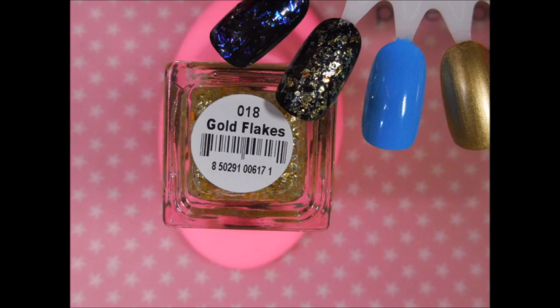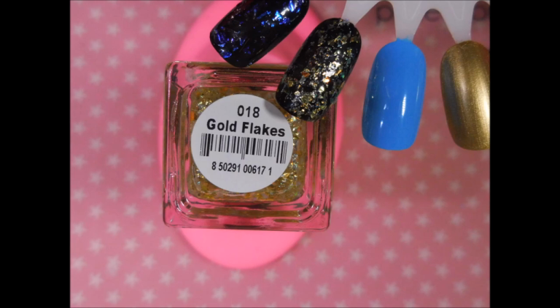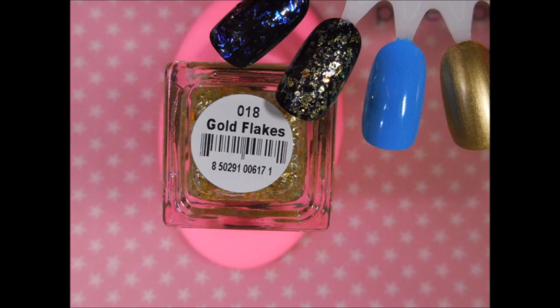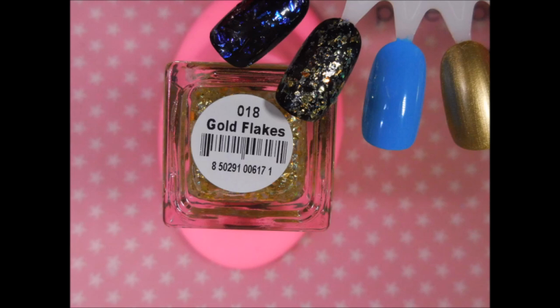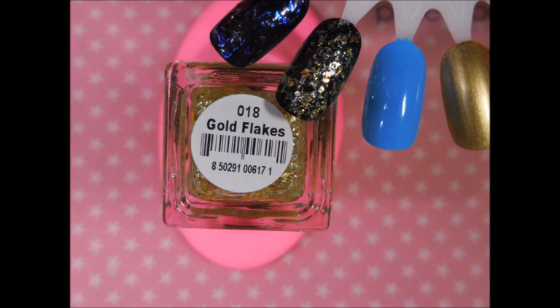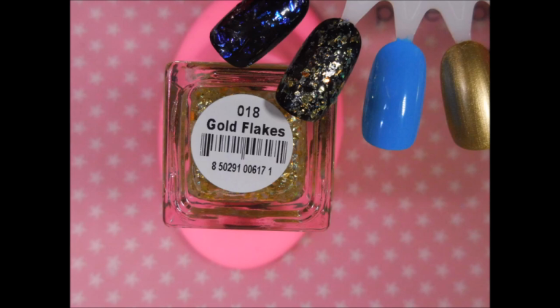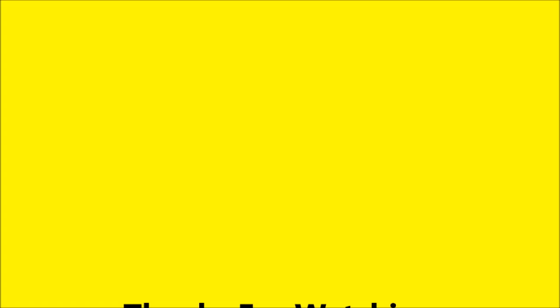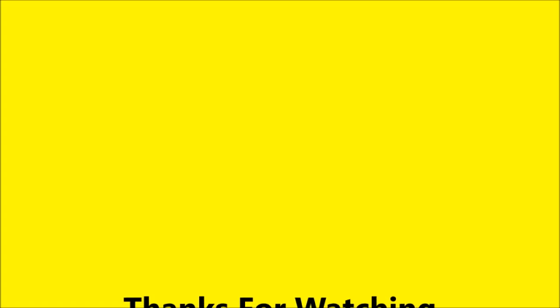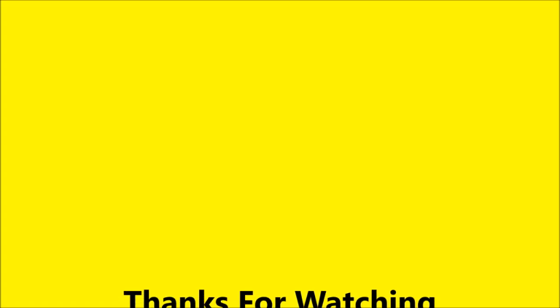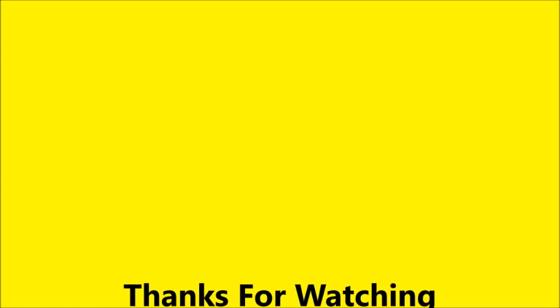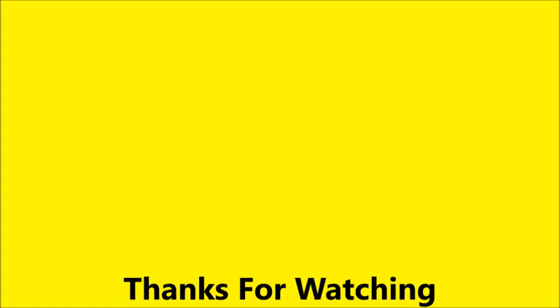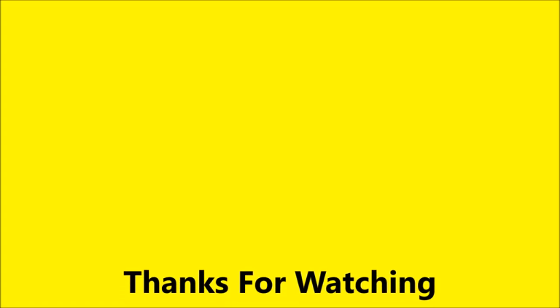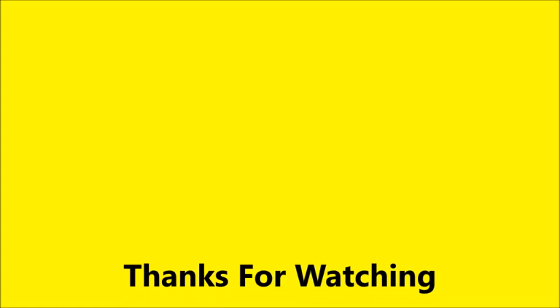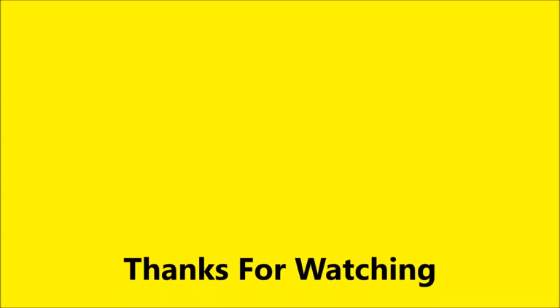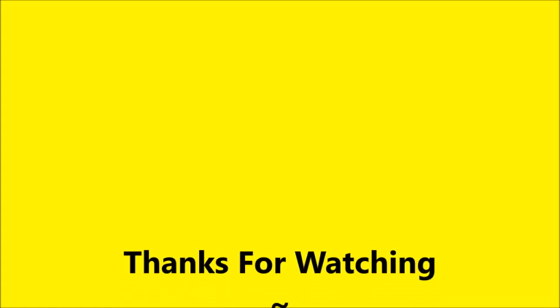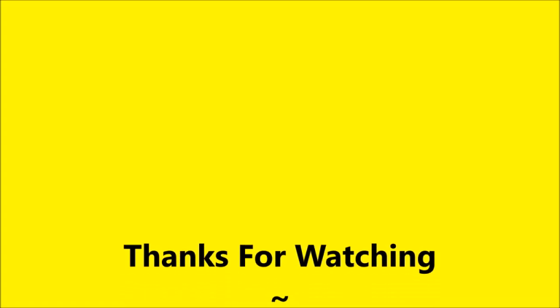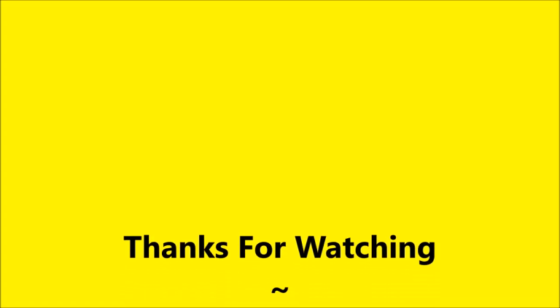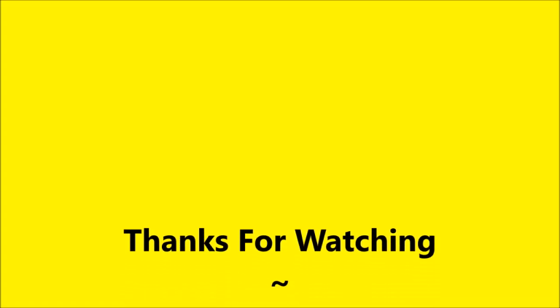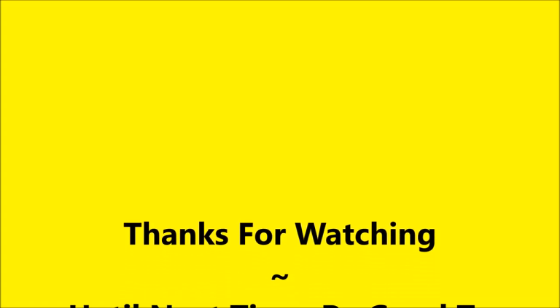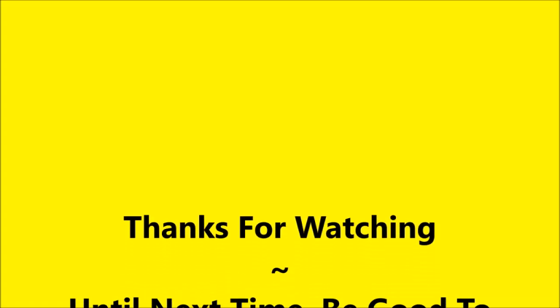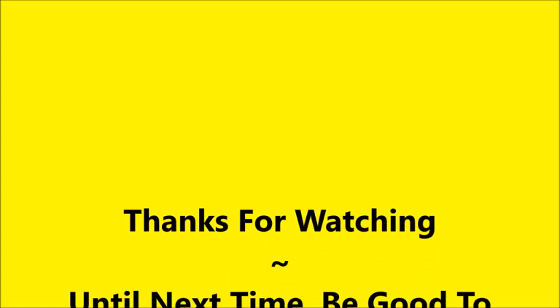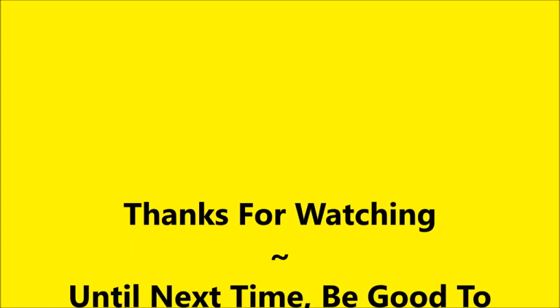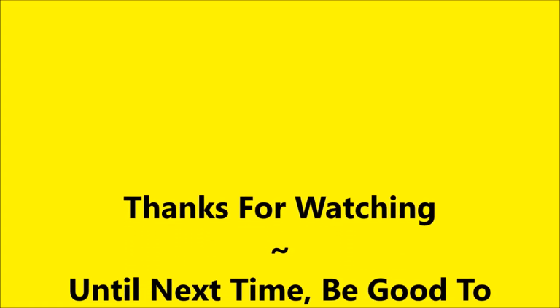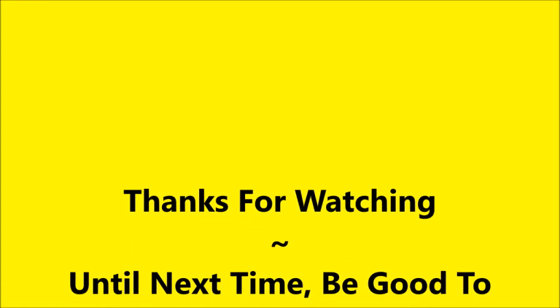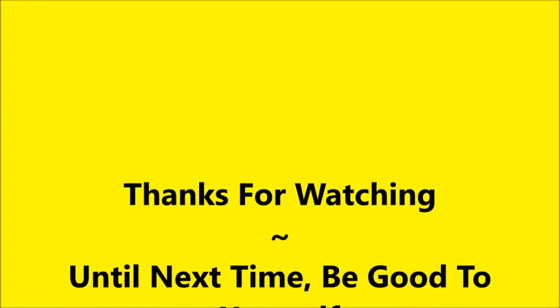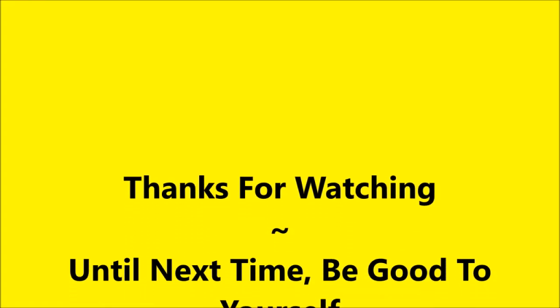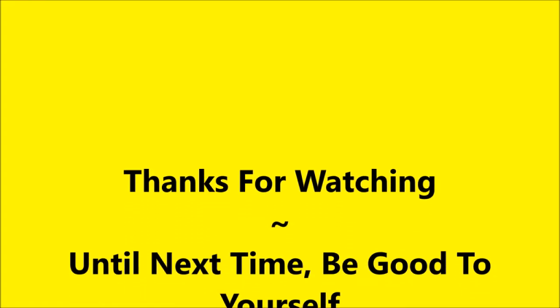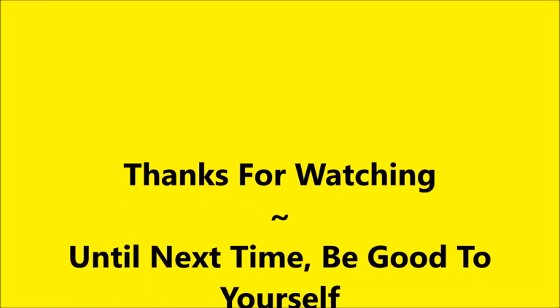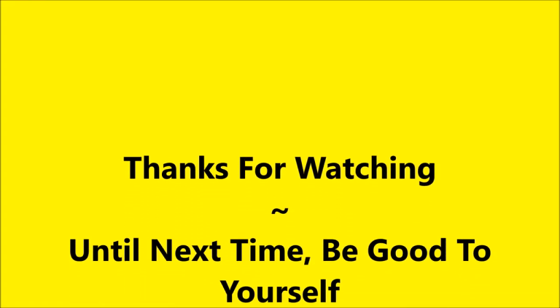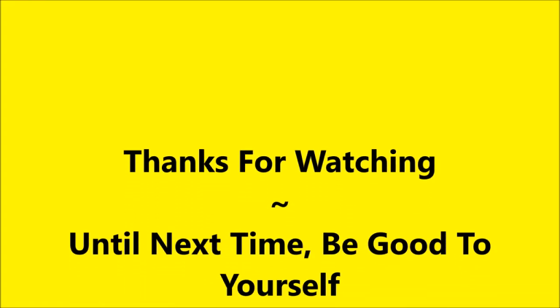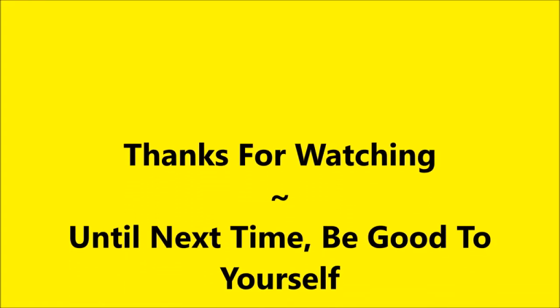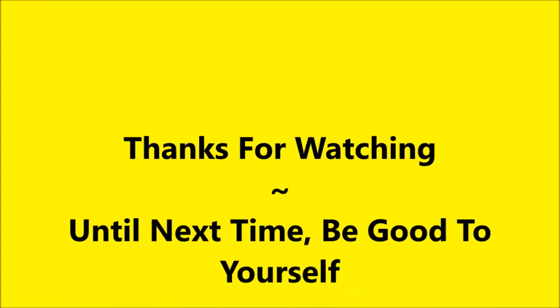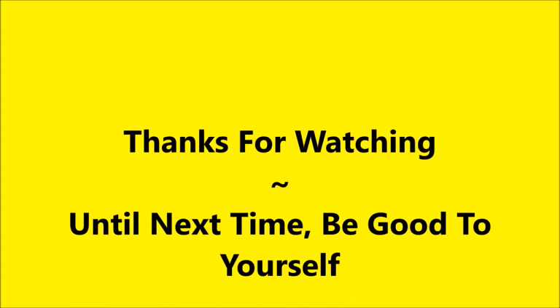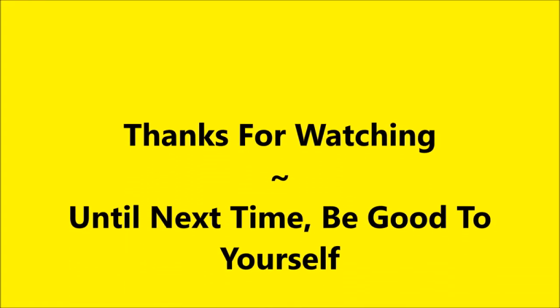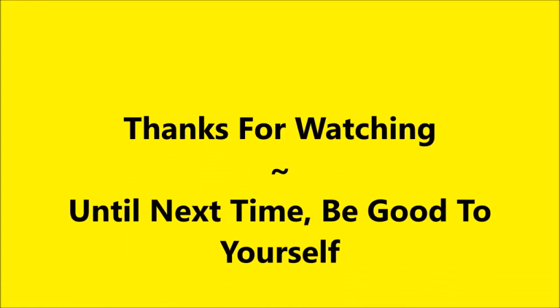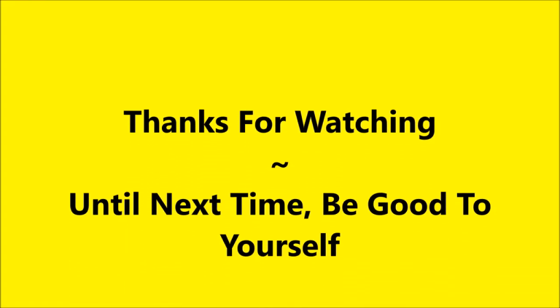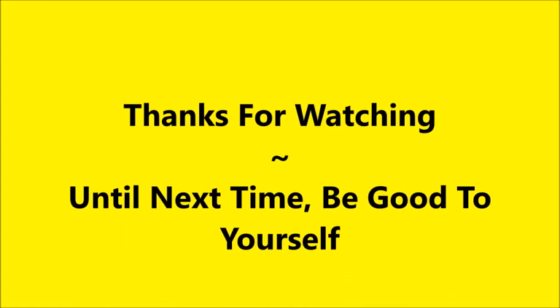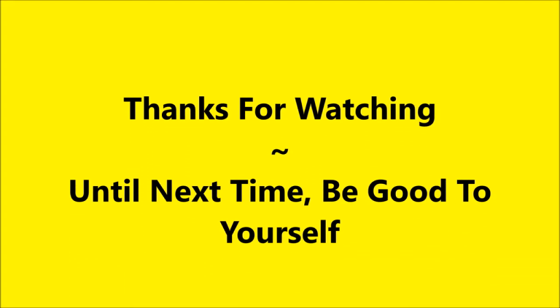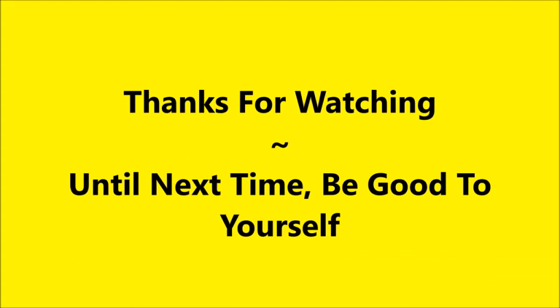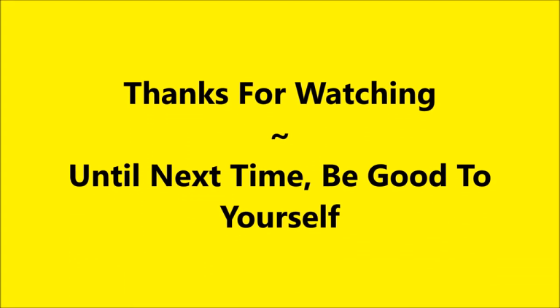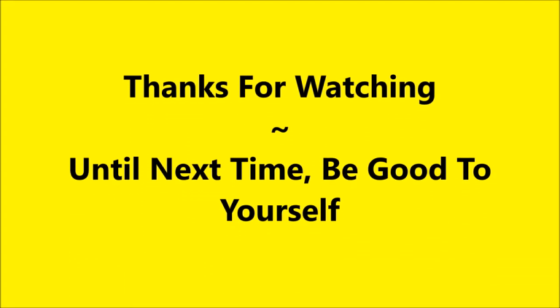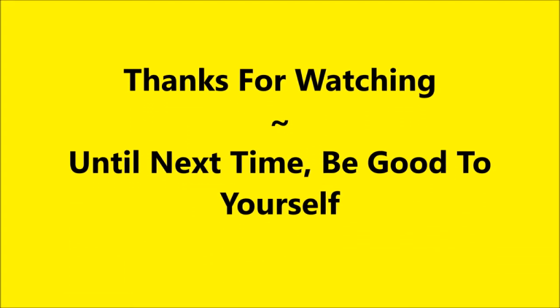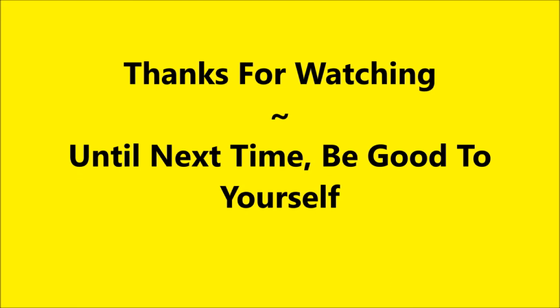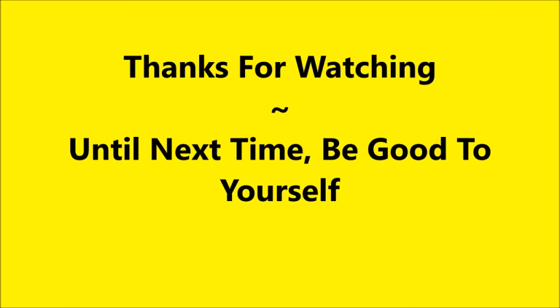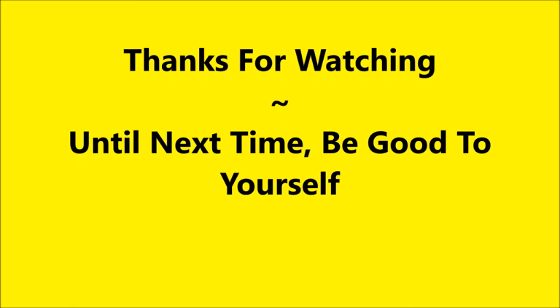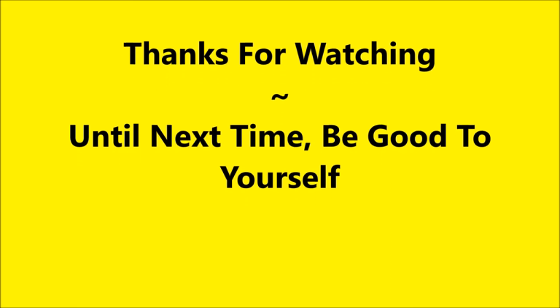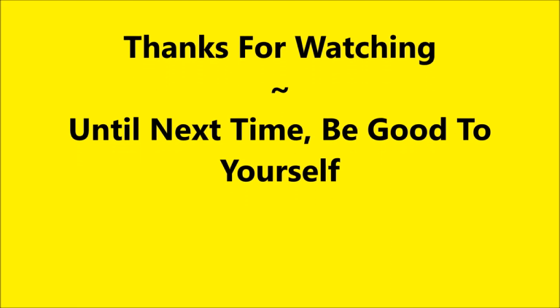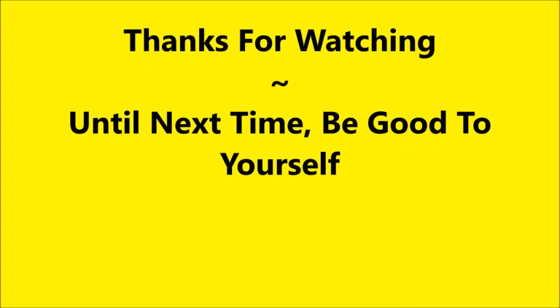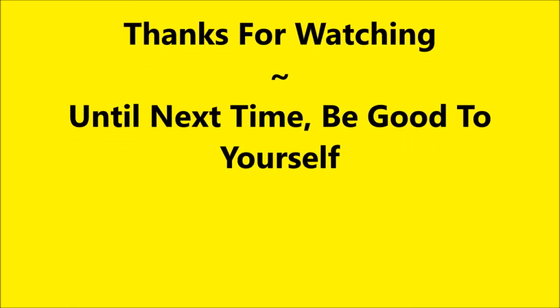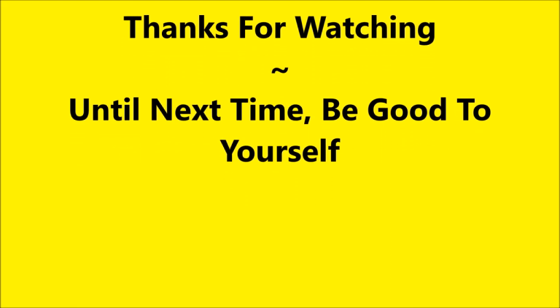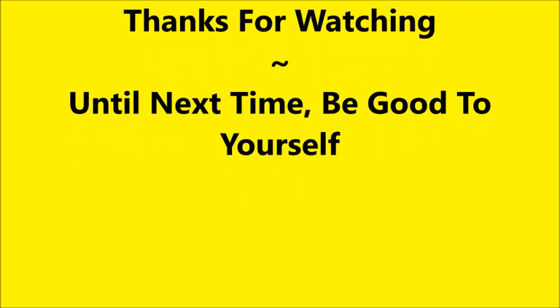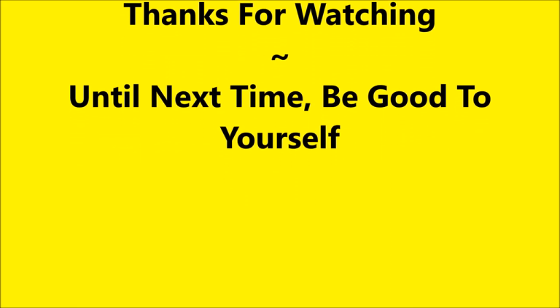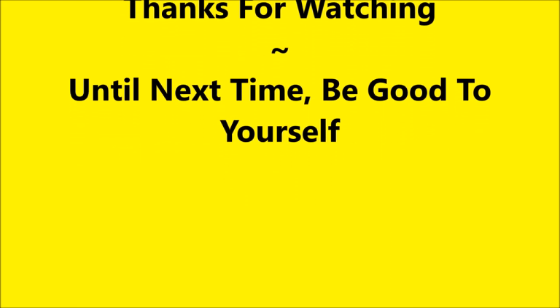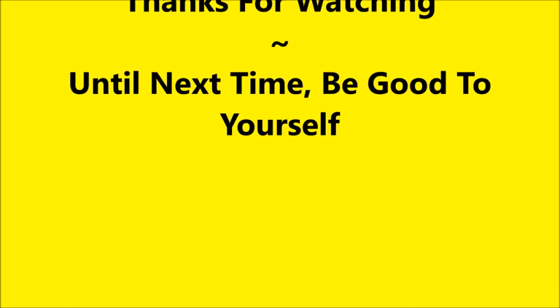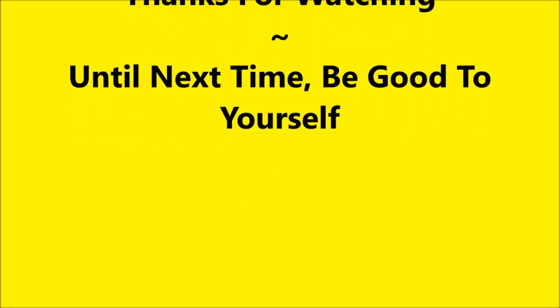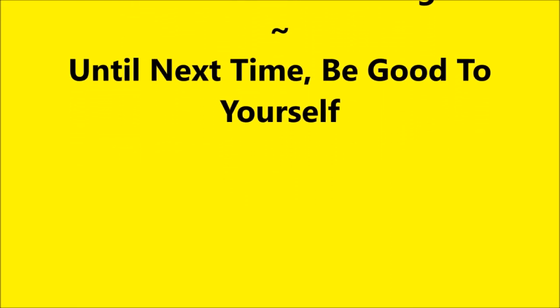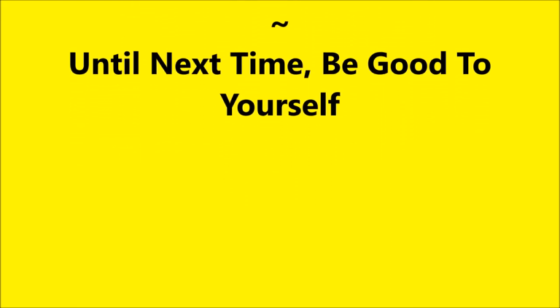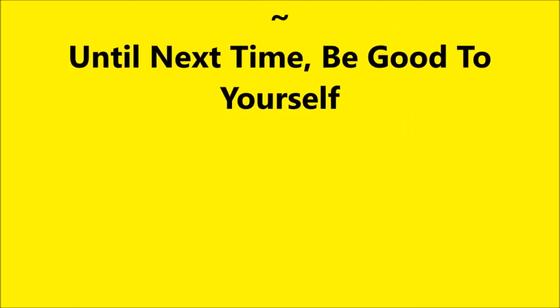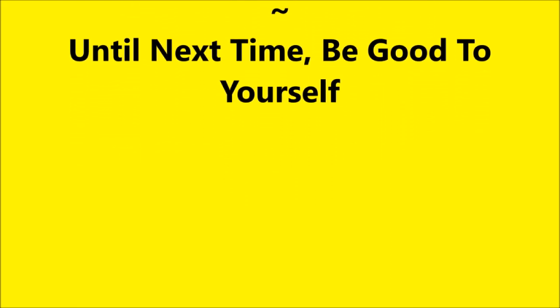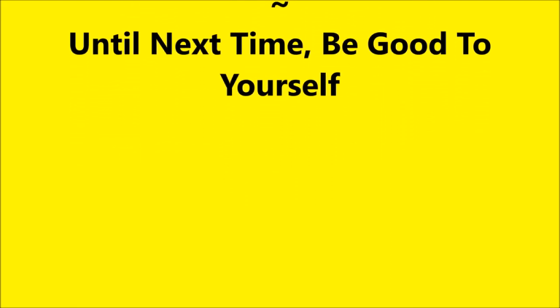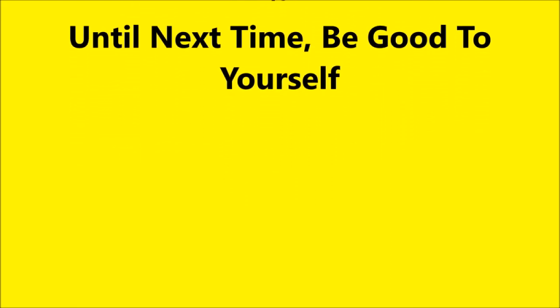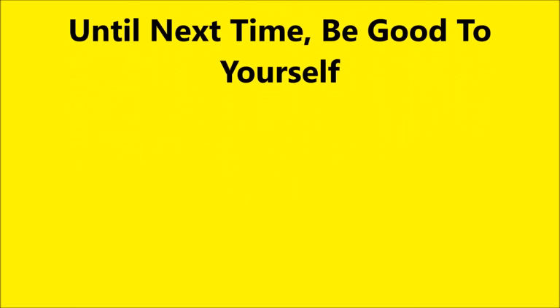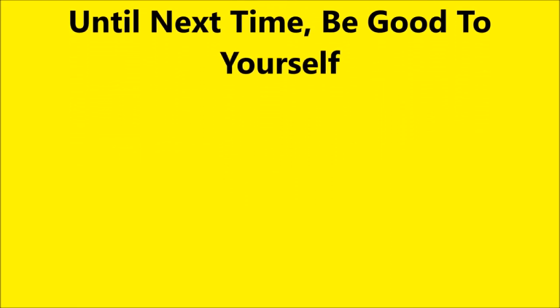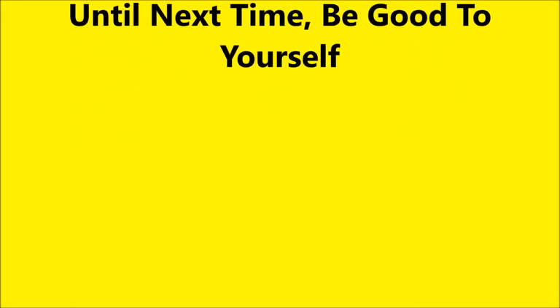I thank you for watching and I hope you enjoyed this one. Until next time, be good to yourself. Talk to you soon. Bye!